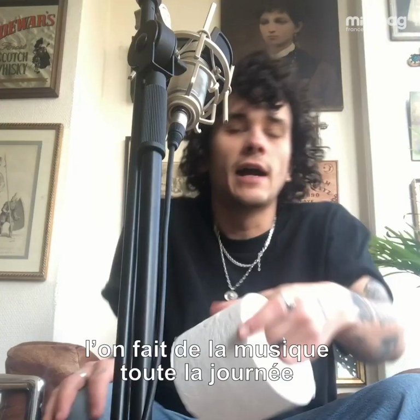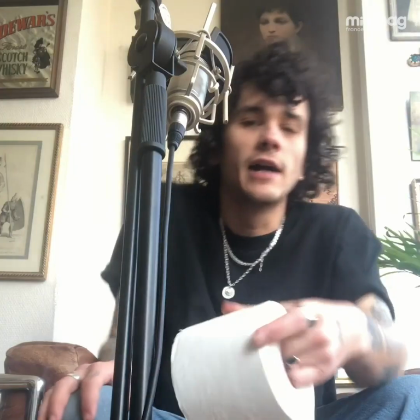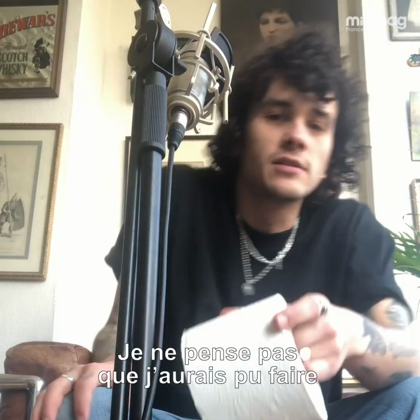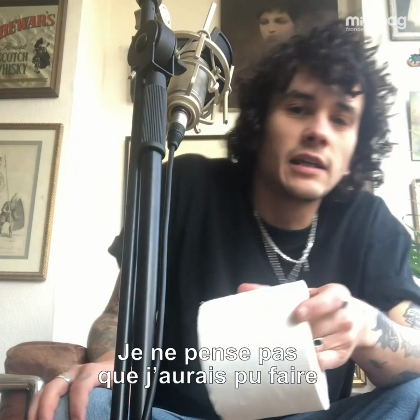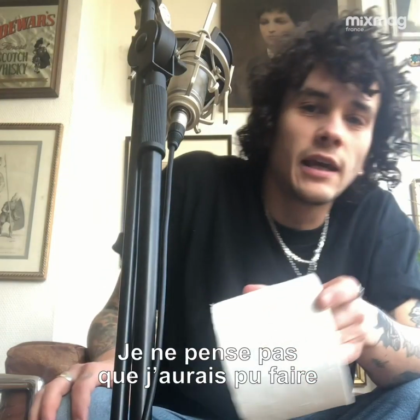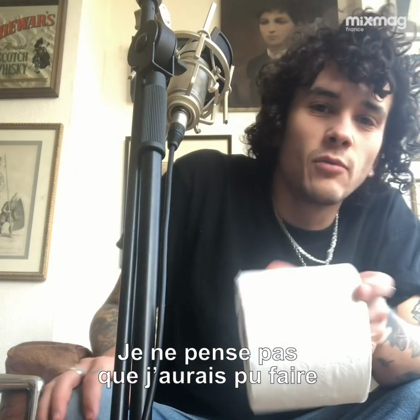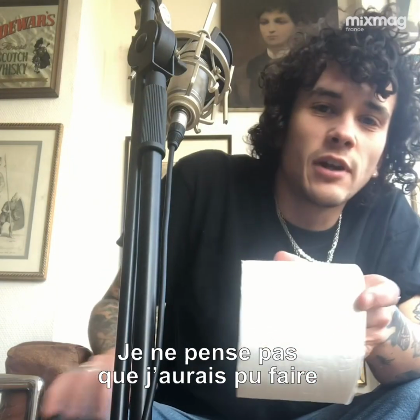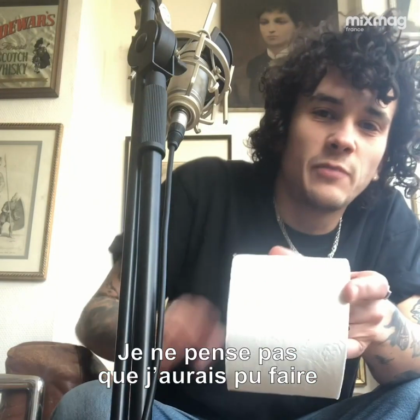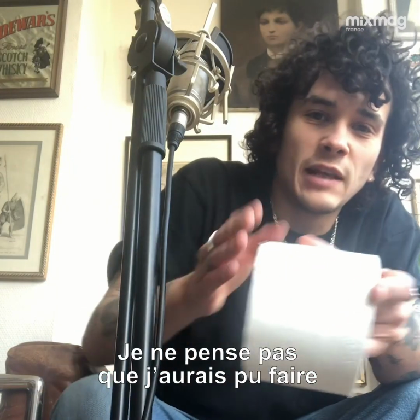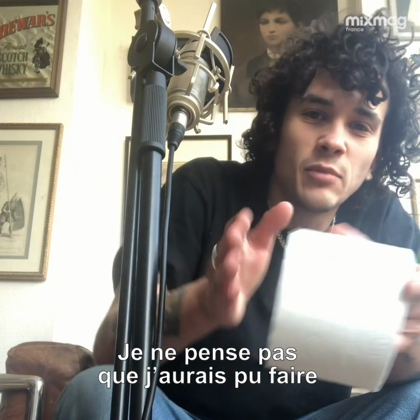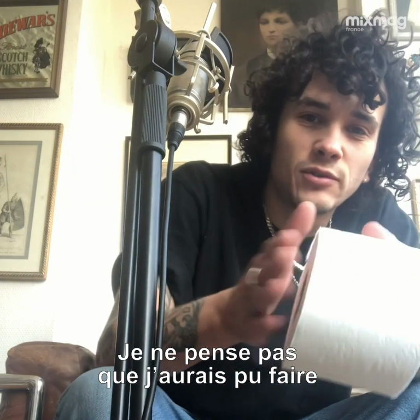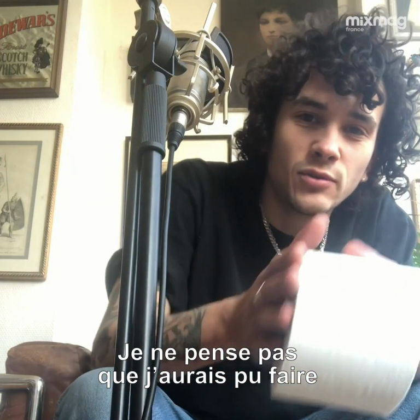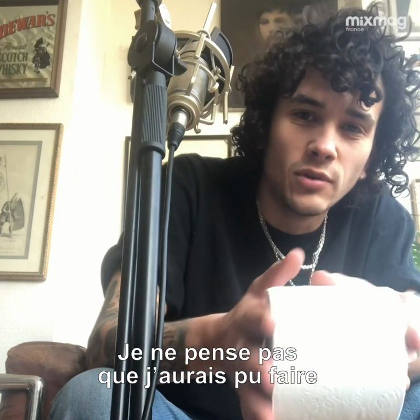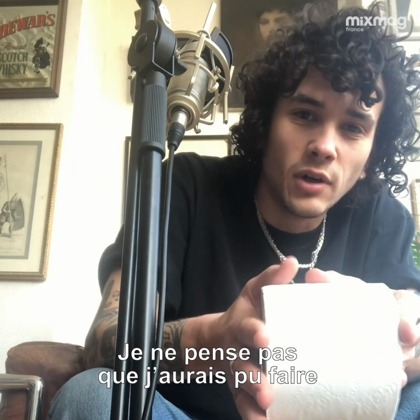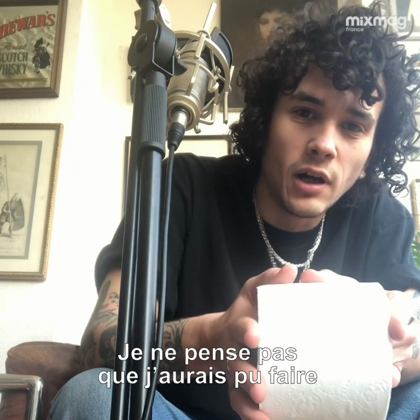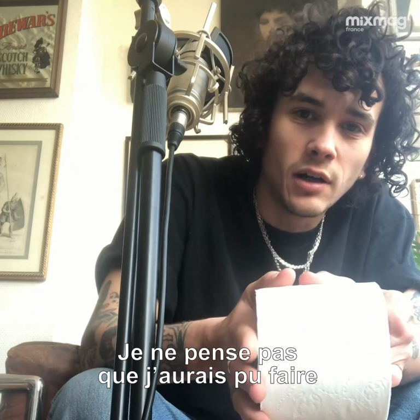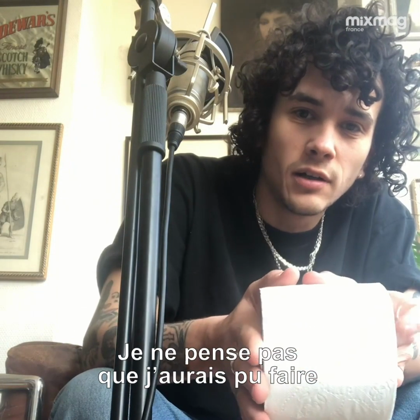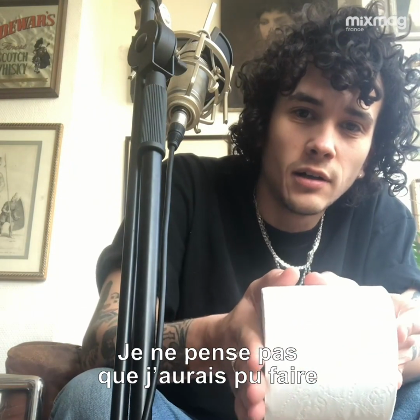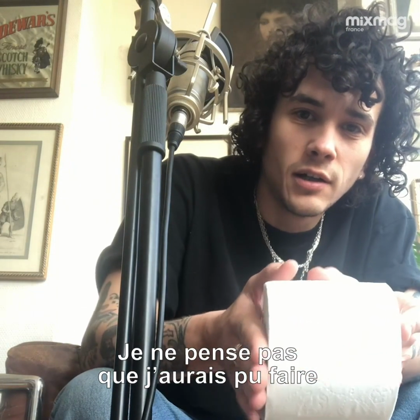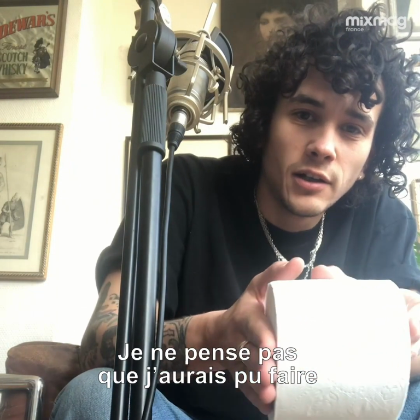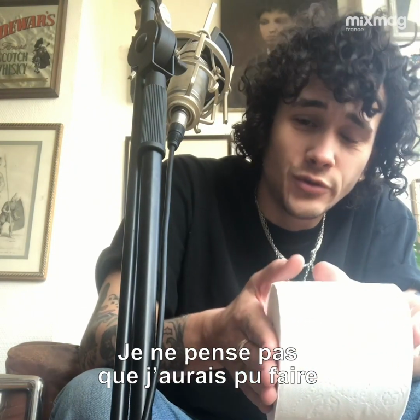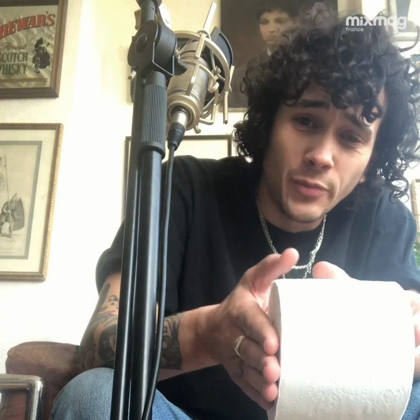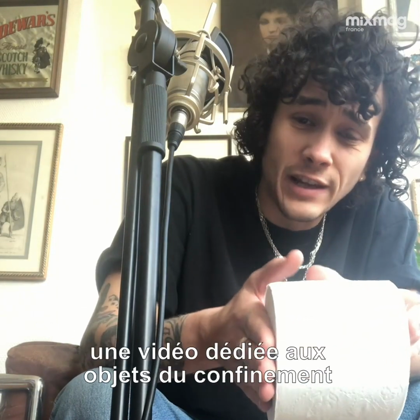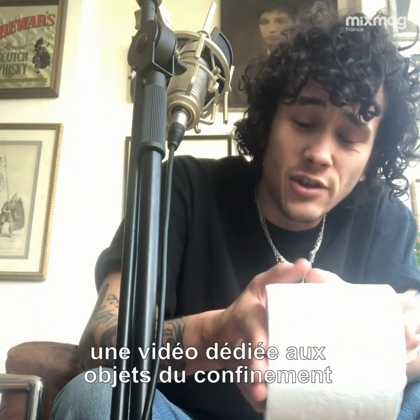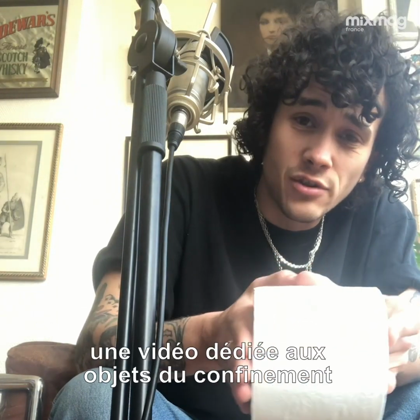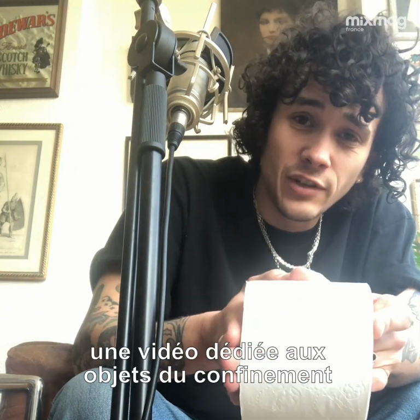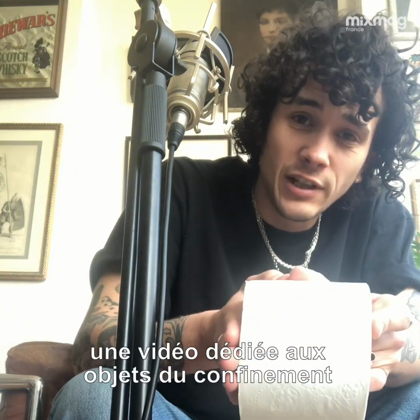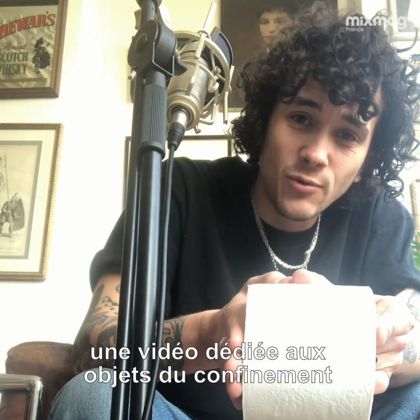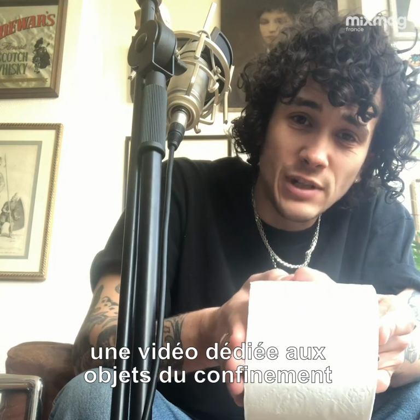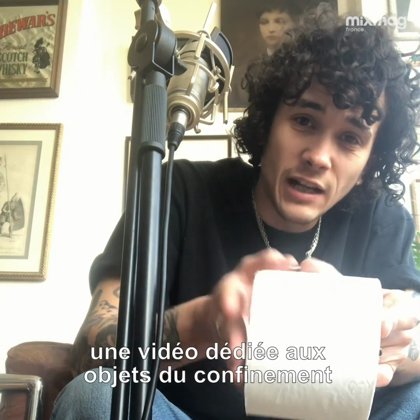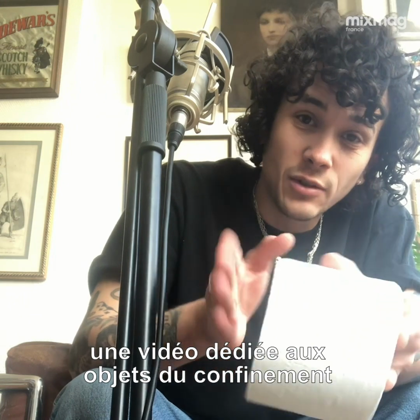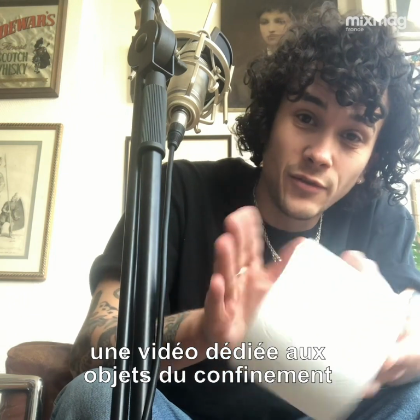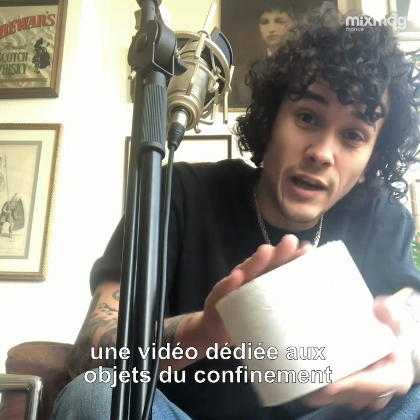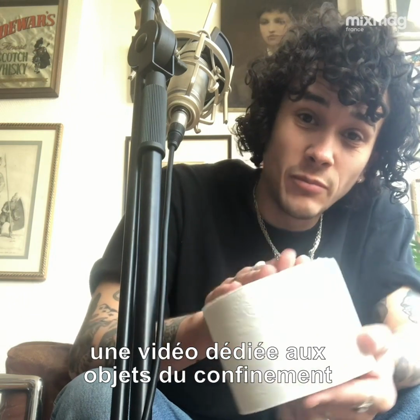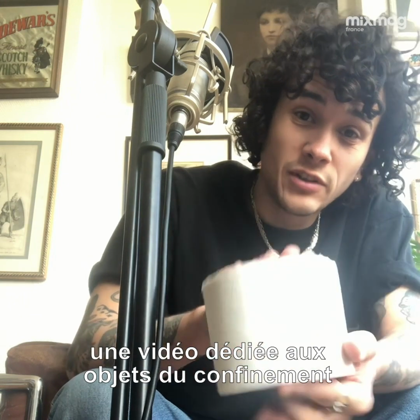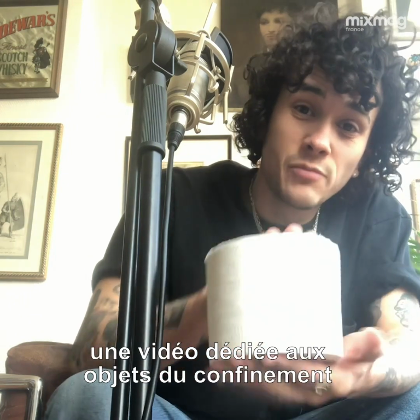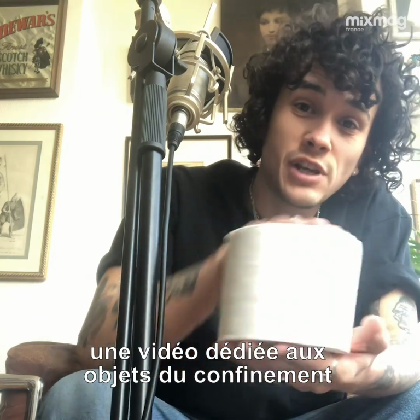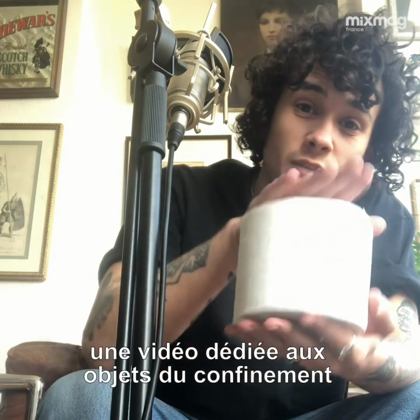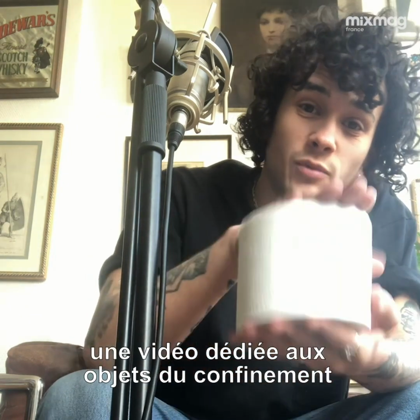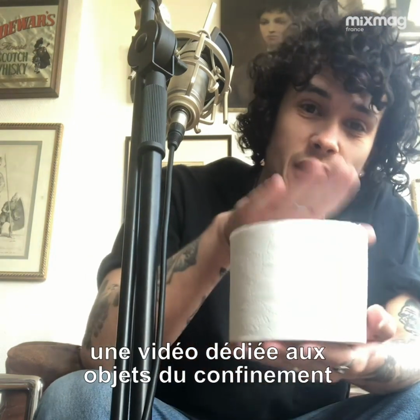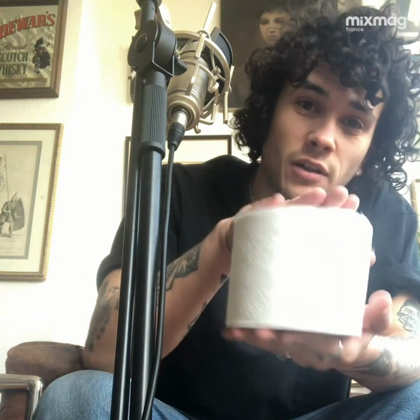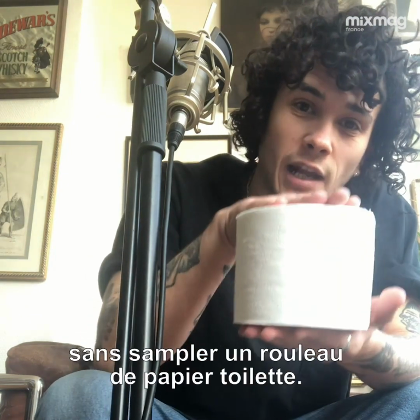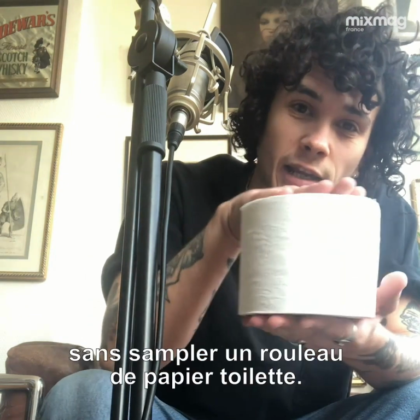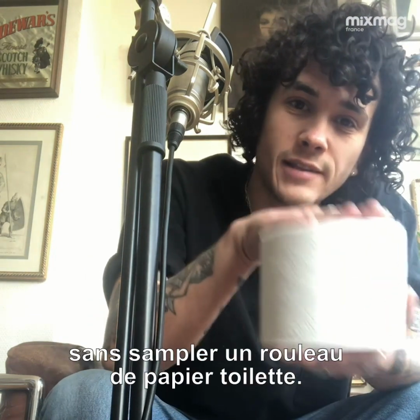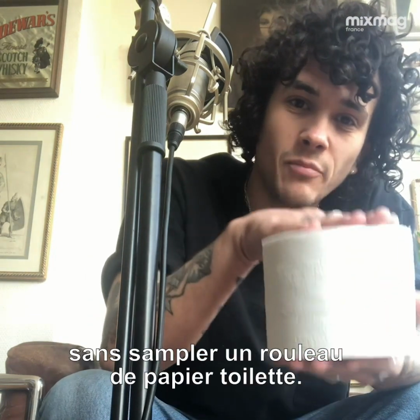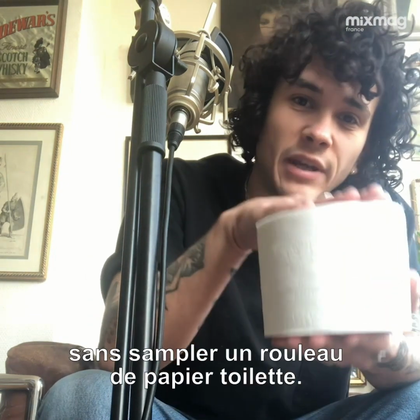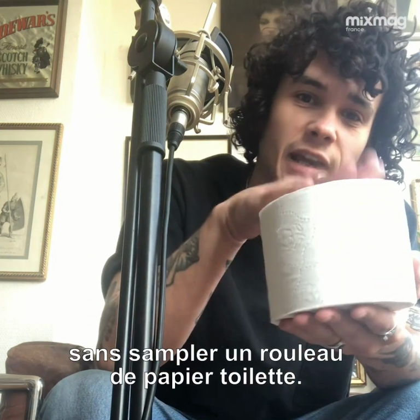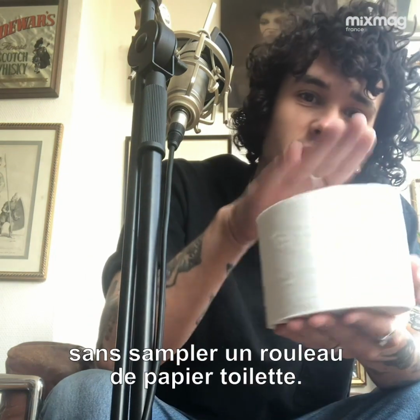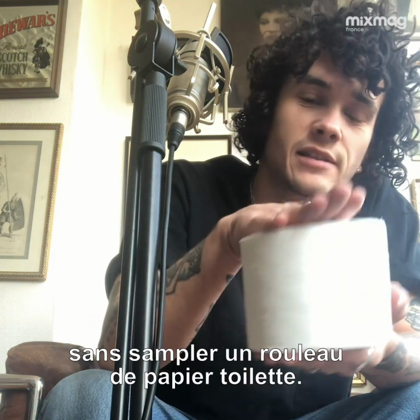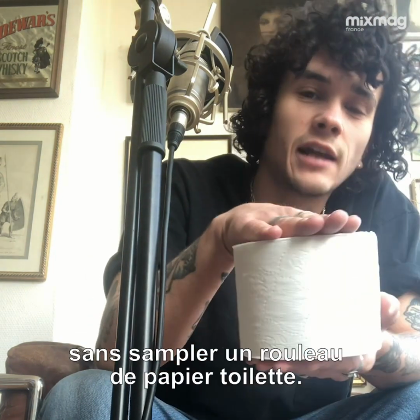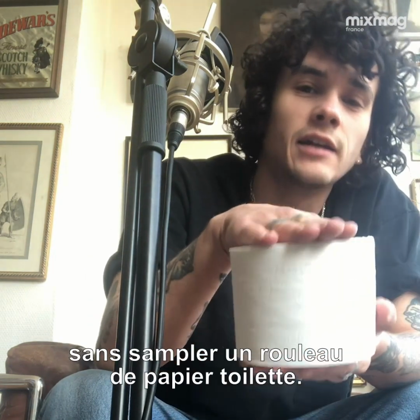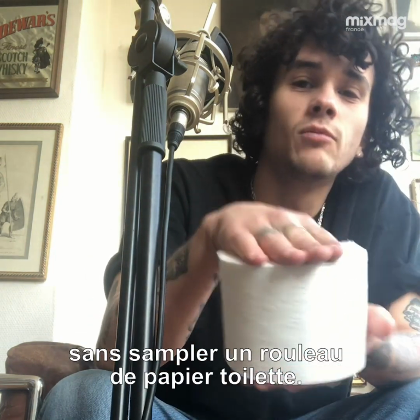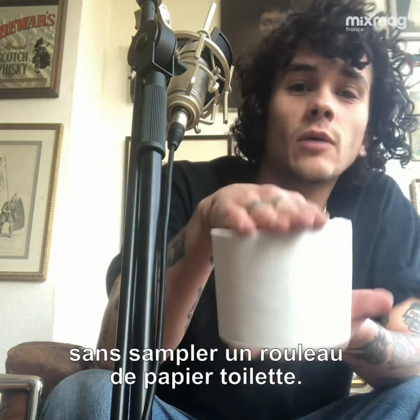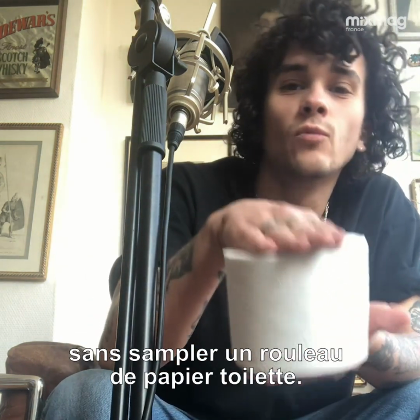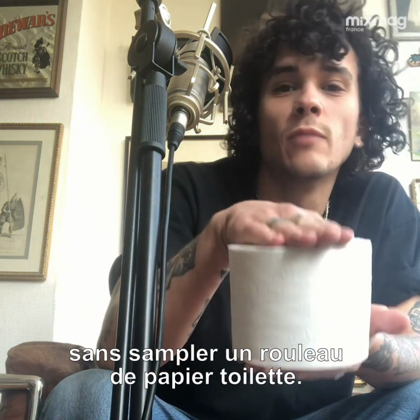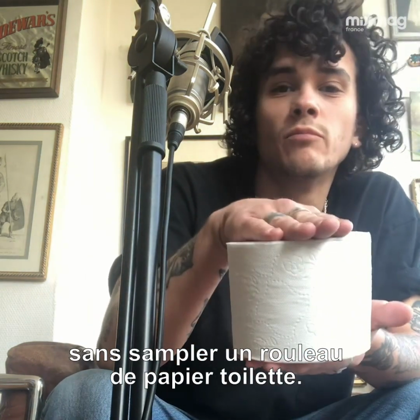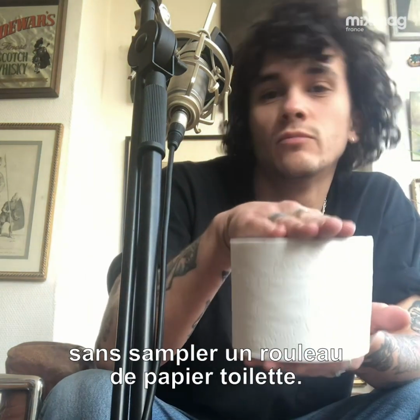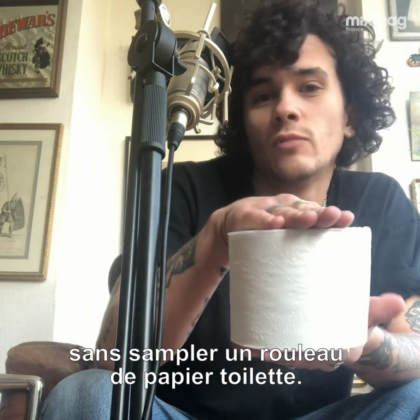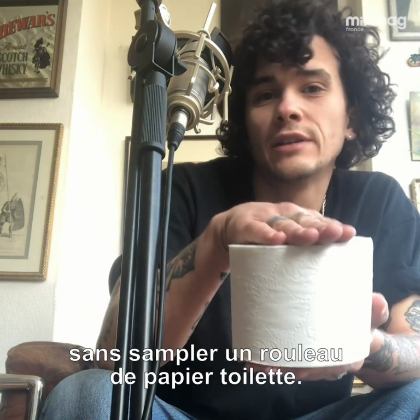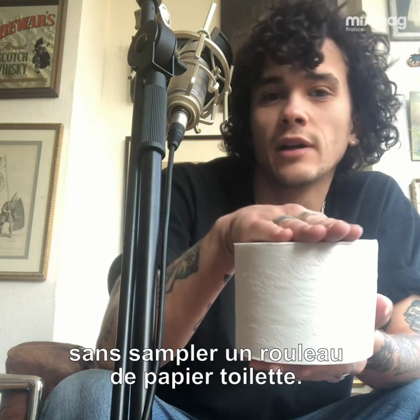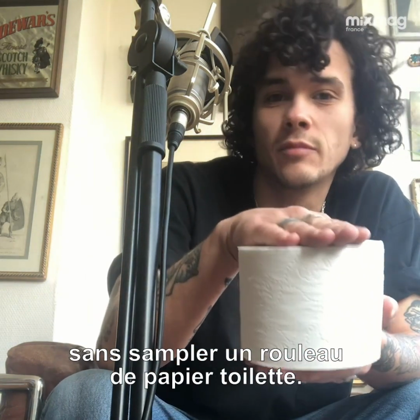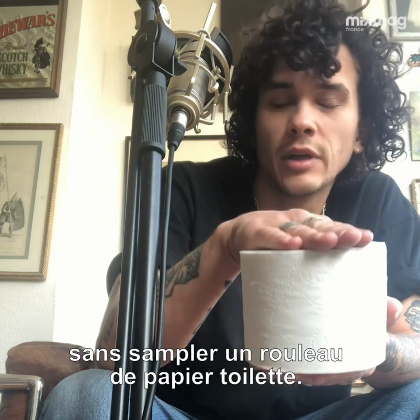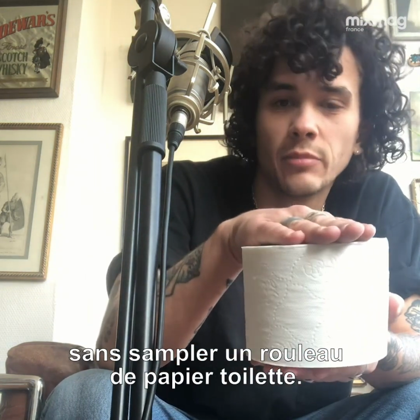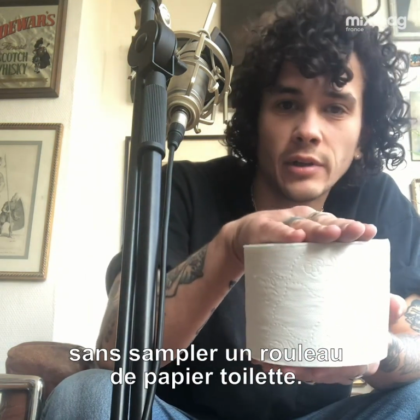I don't think I would have been able to make such a video with a confinement theme without sampling at least one toilet paper.